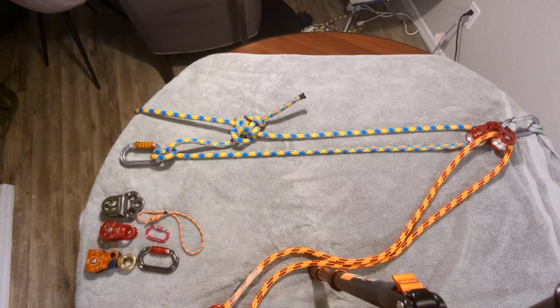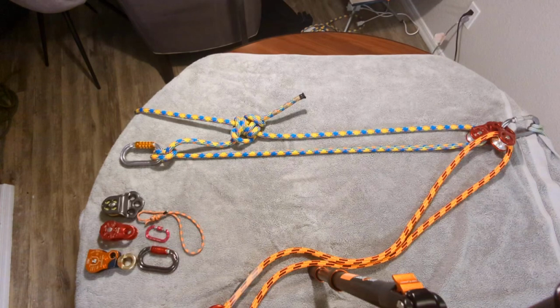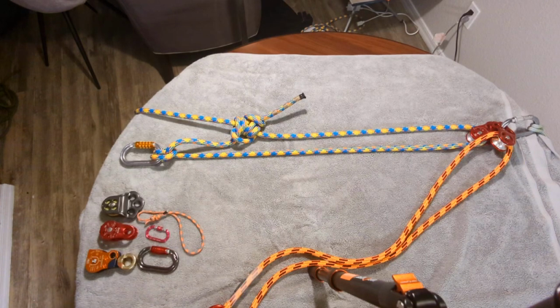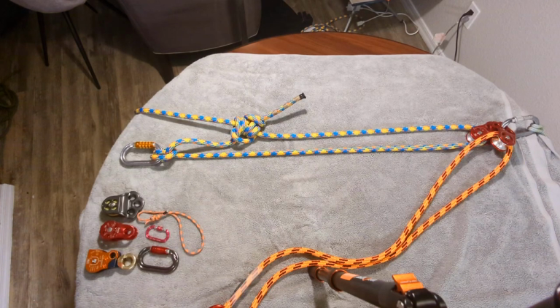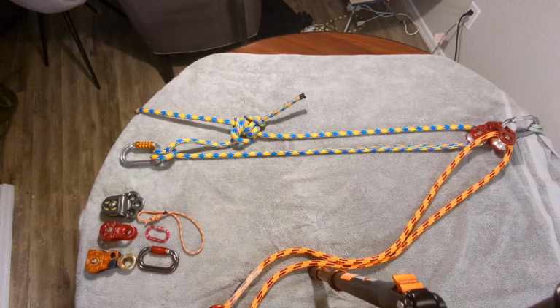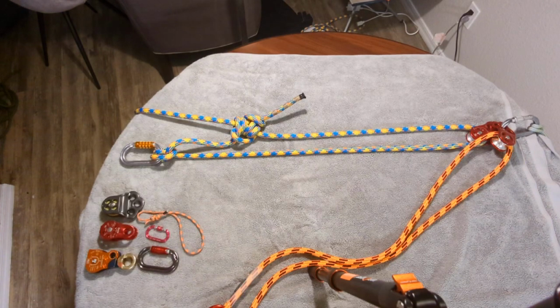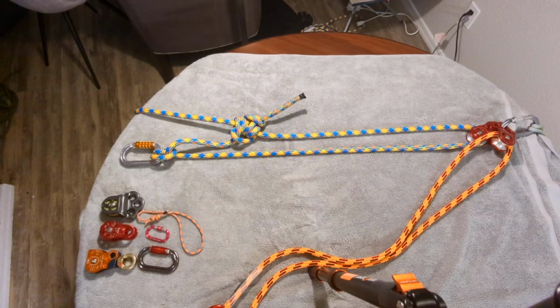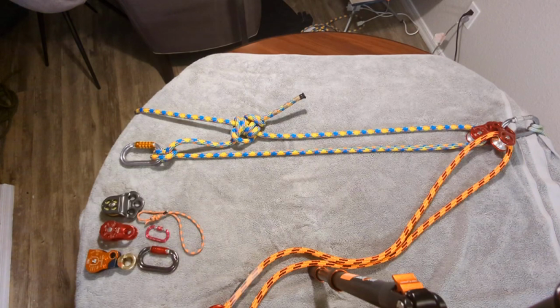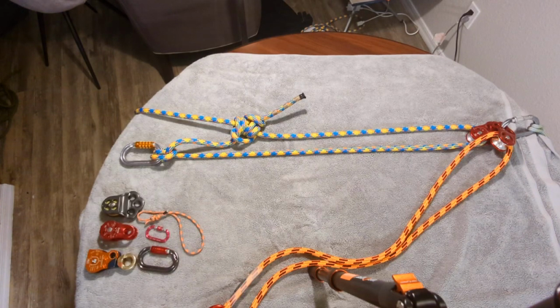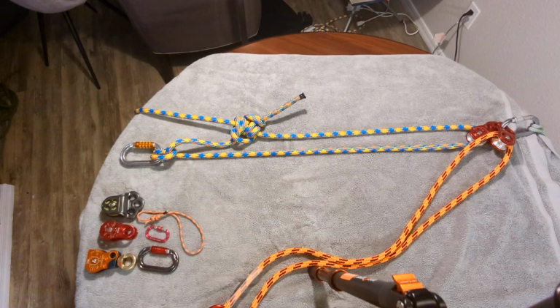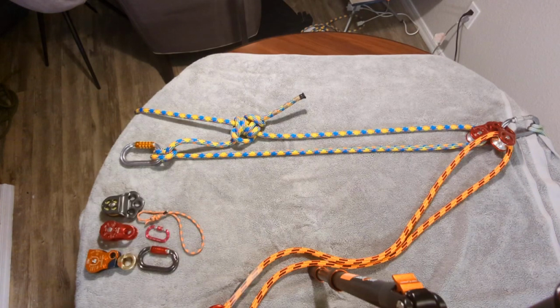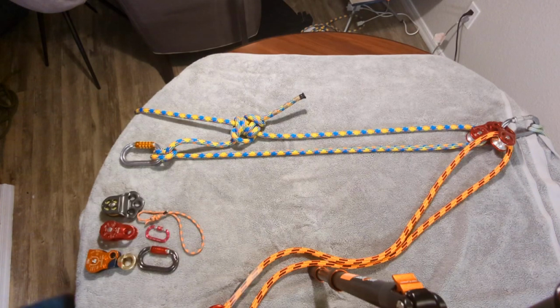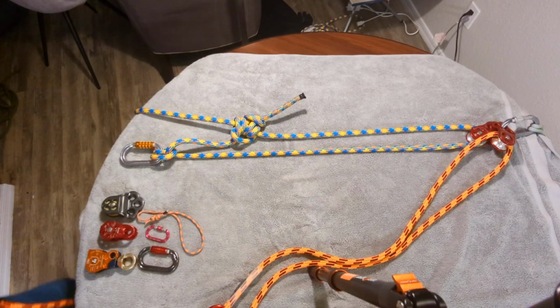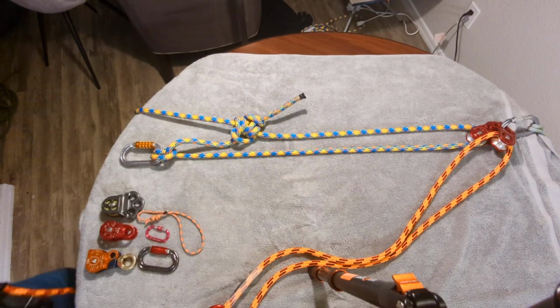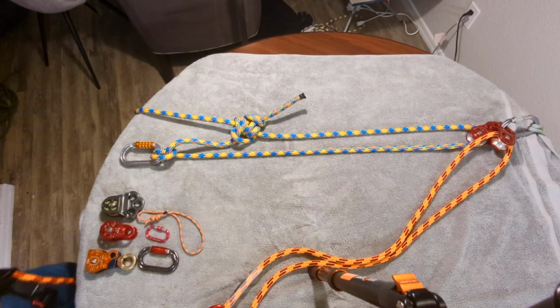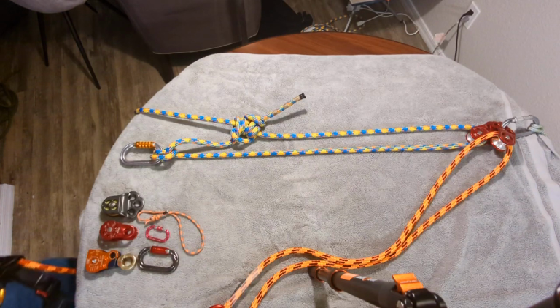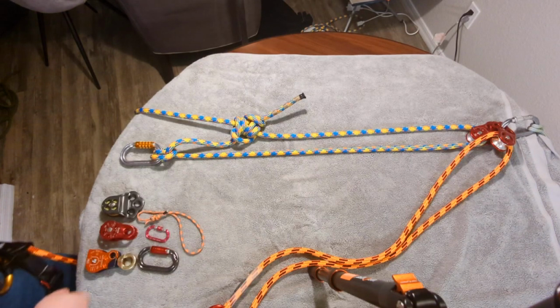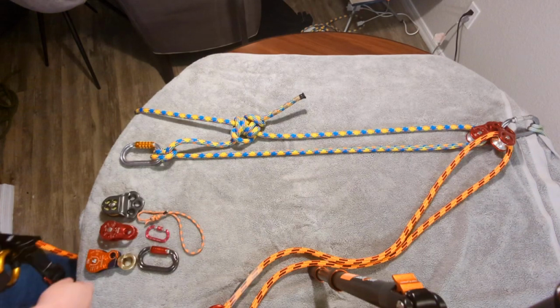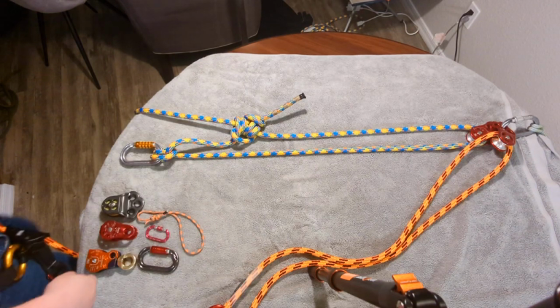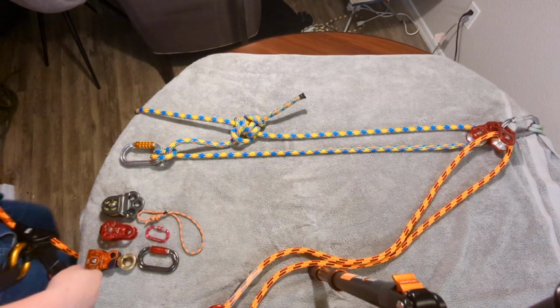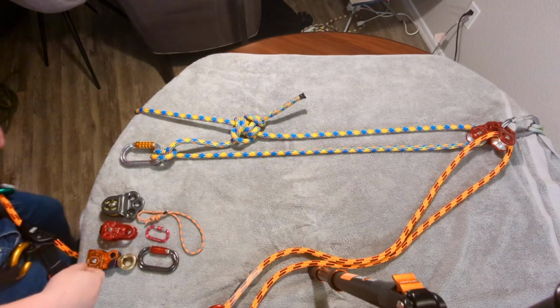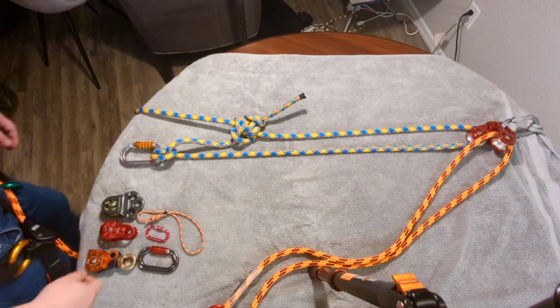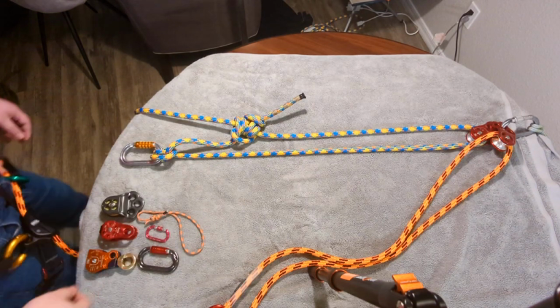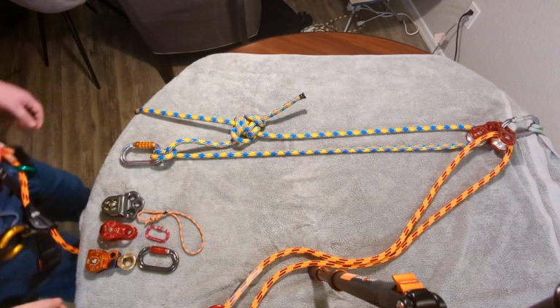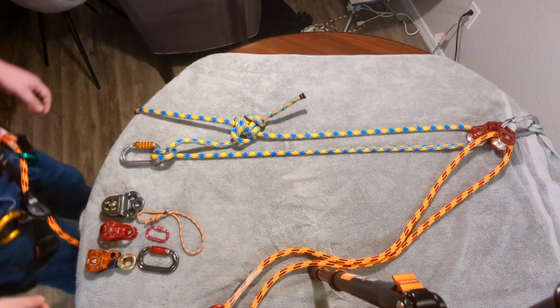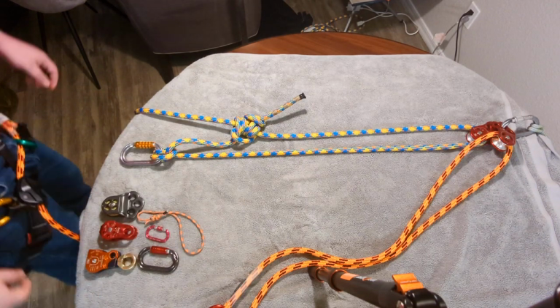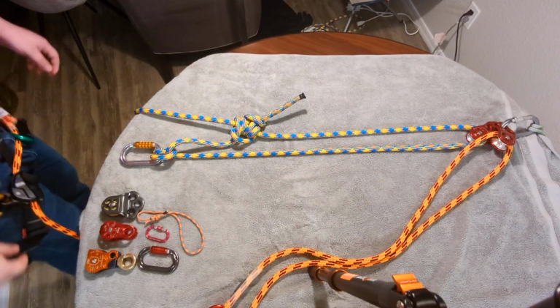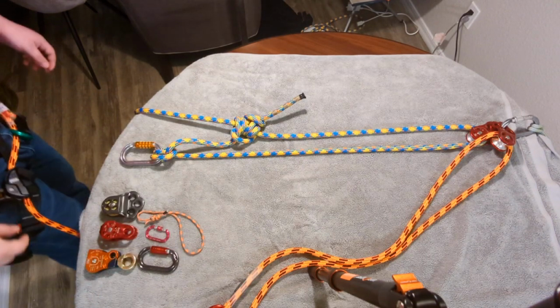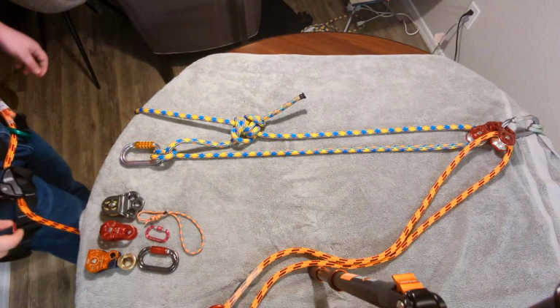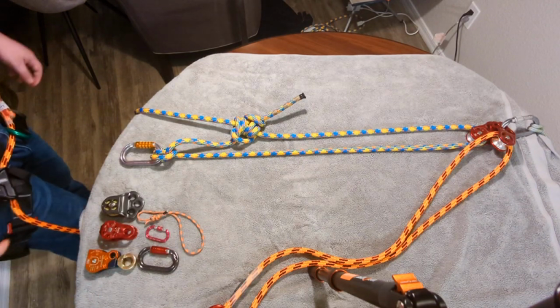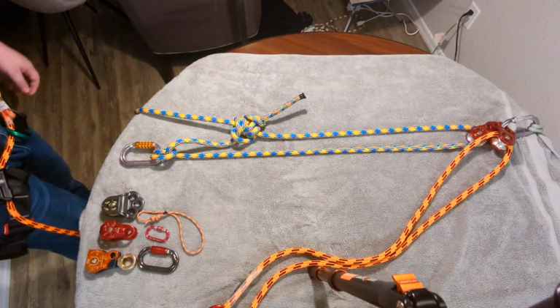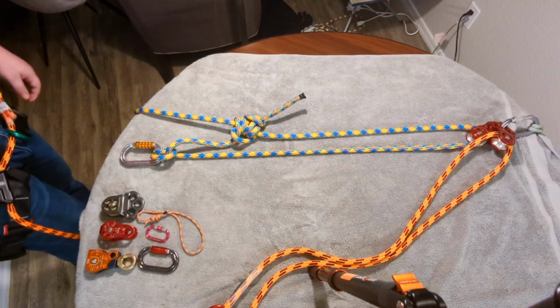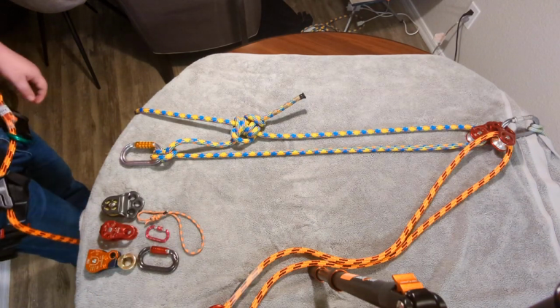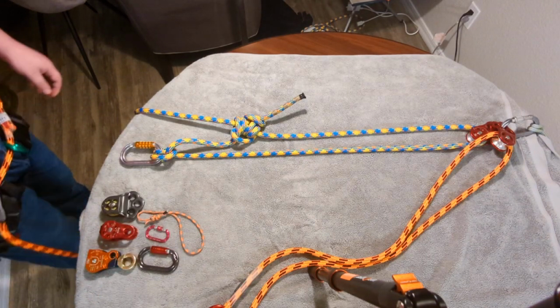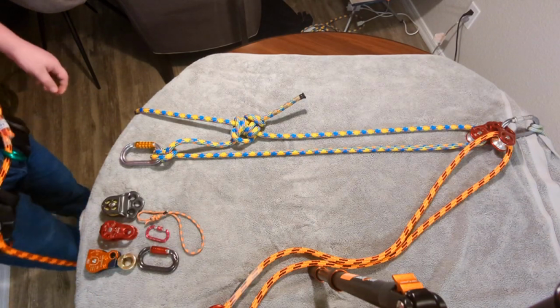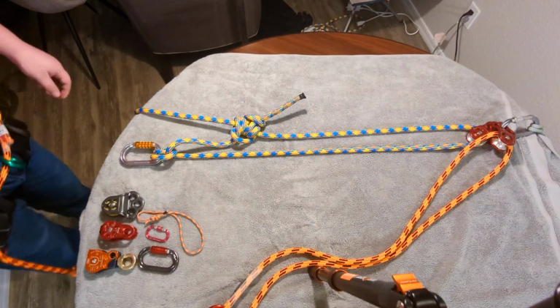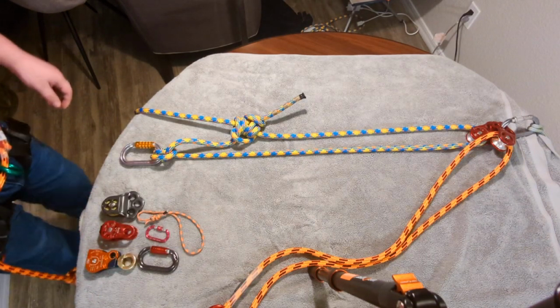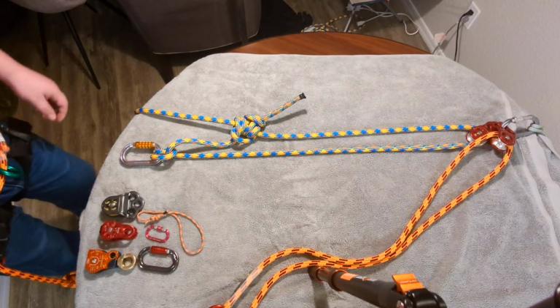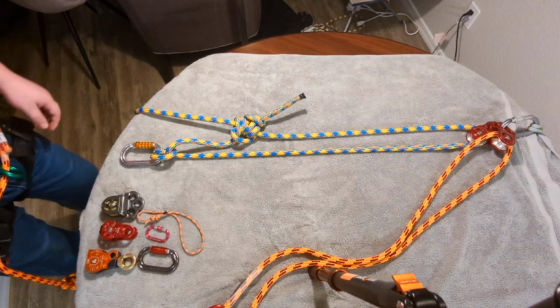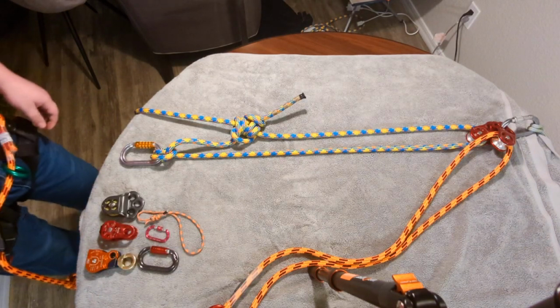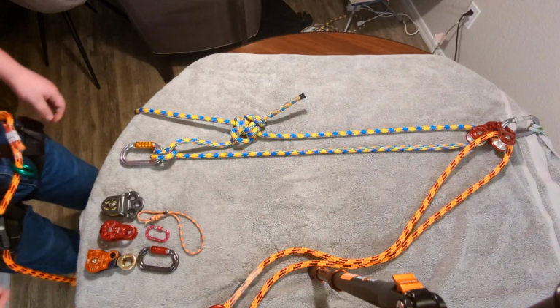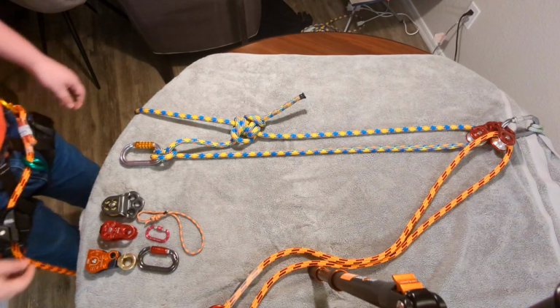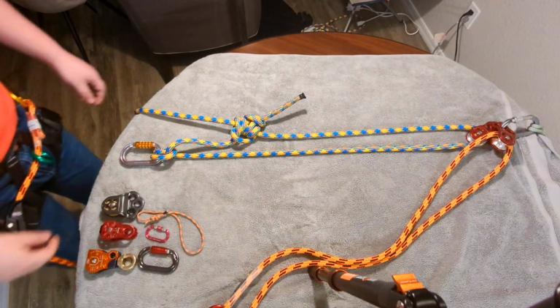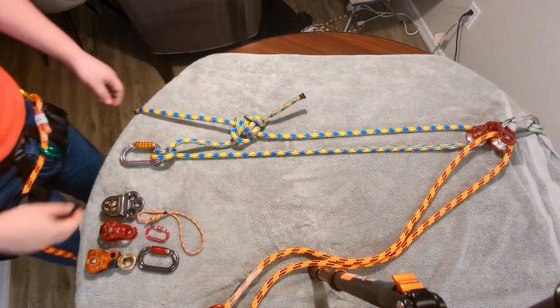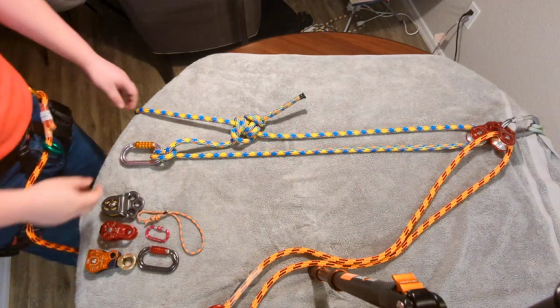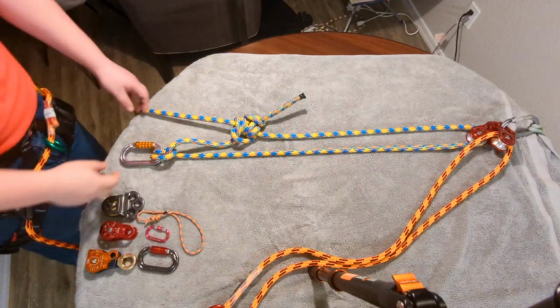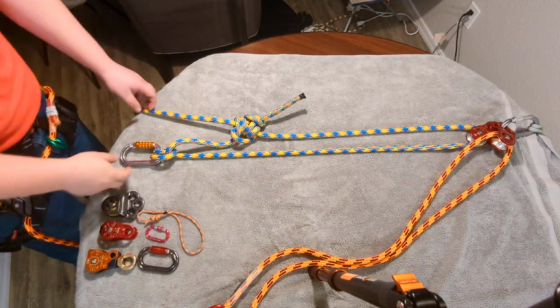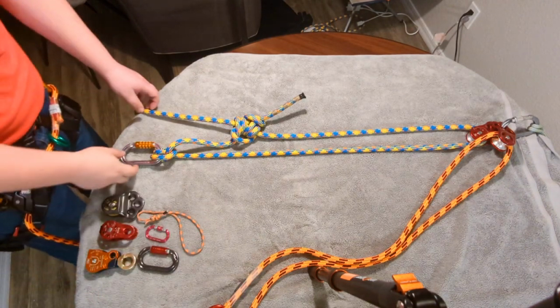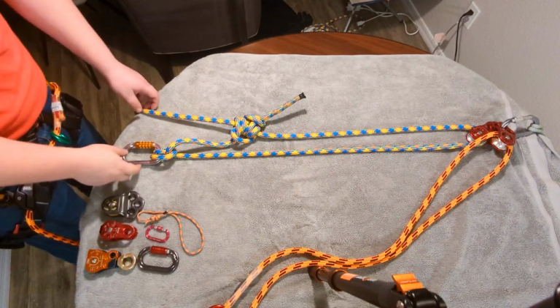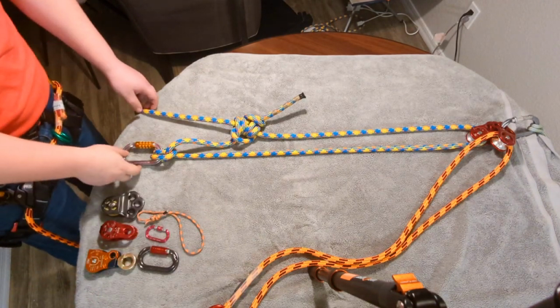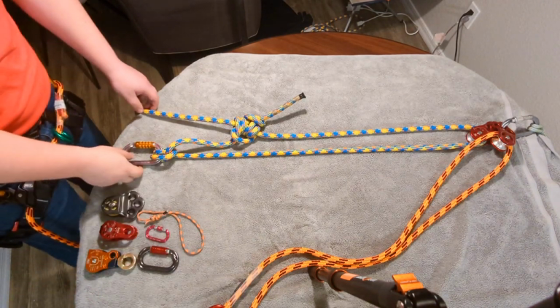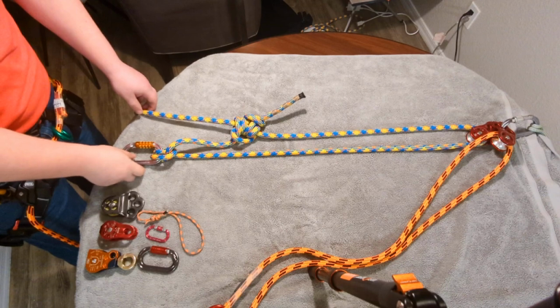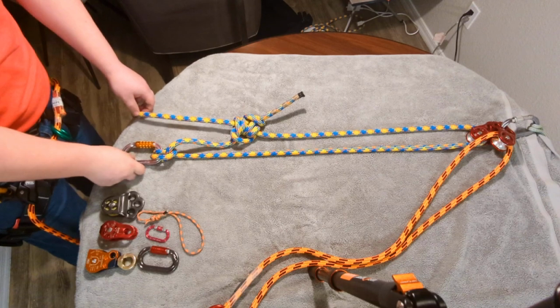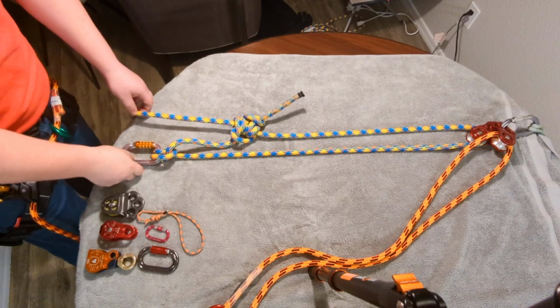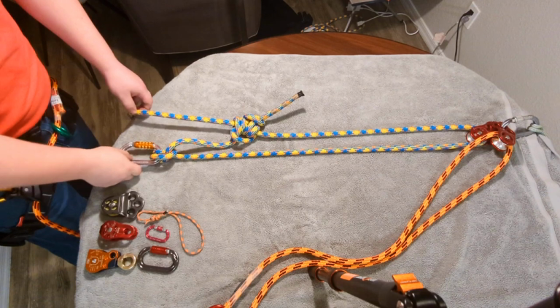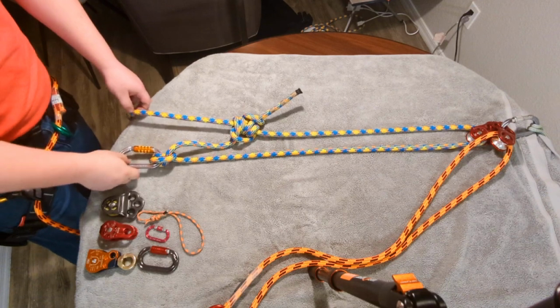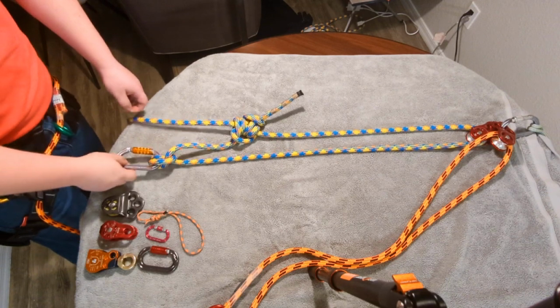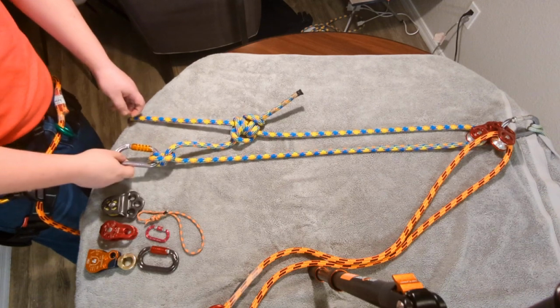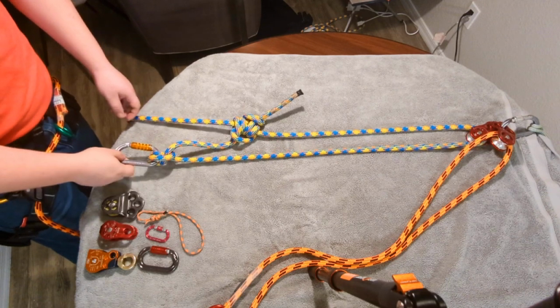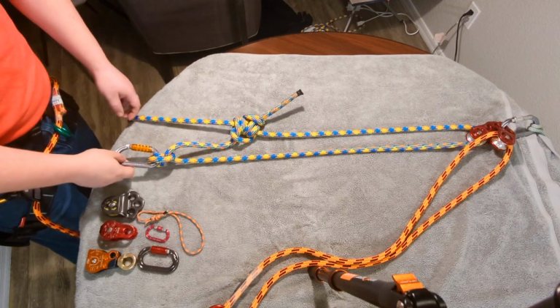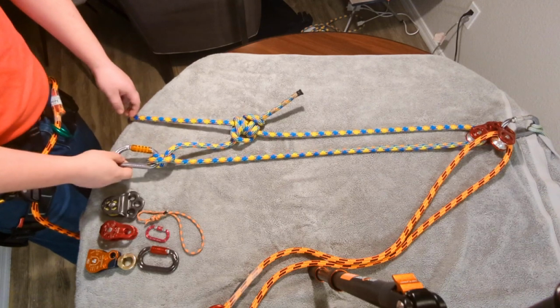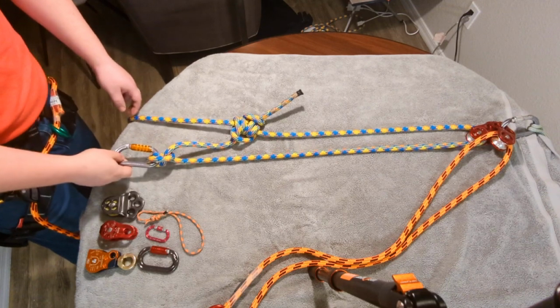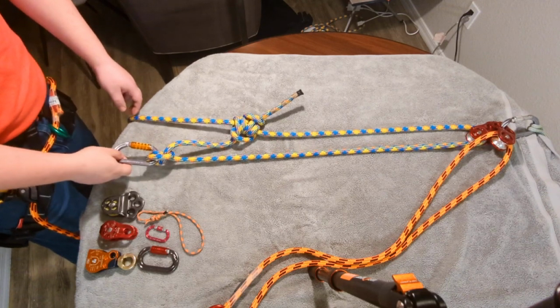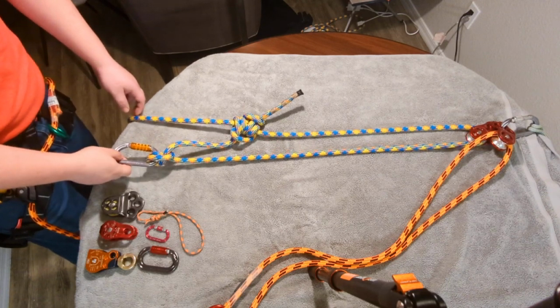Hey everybody, welcome back to my channel. In this episode, we're going to talk about the various ways that you can utilize a pulley.